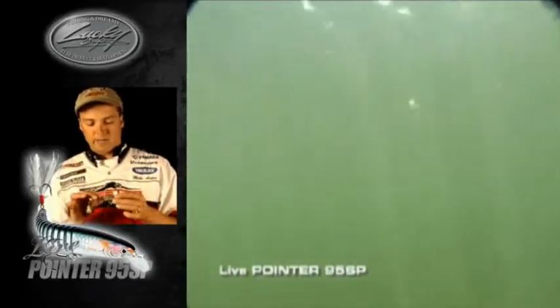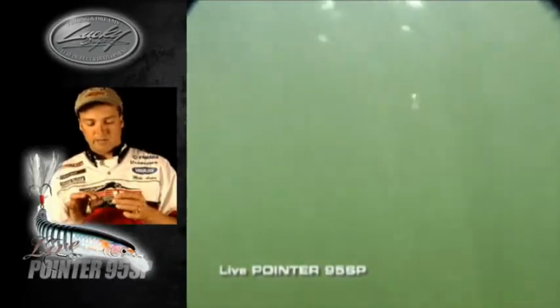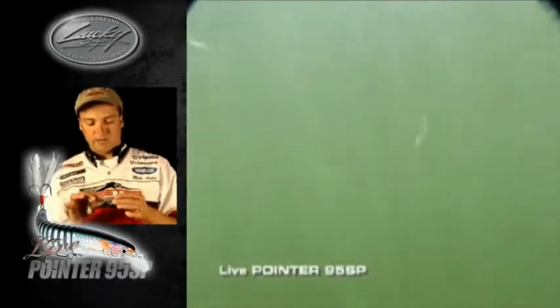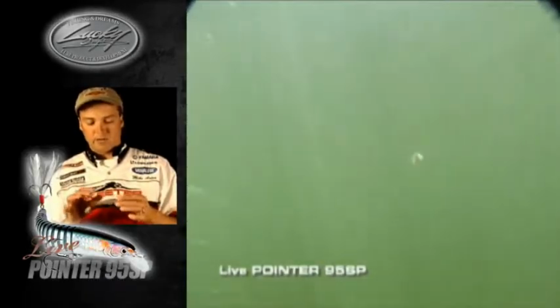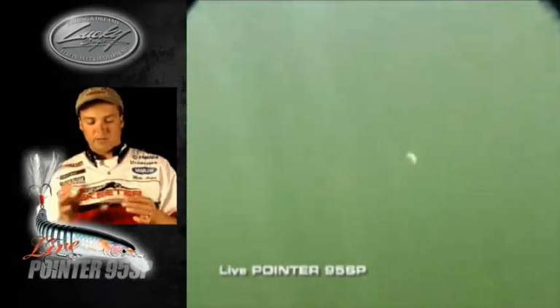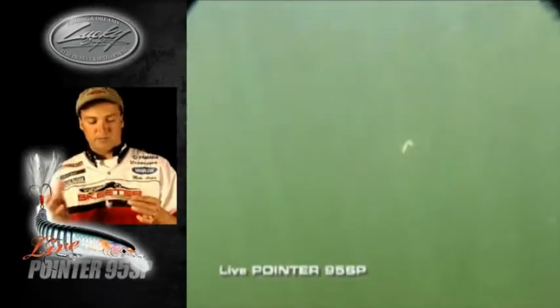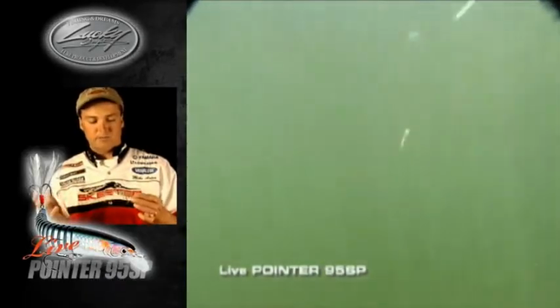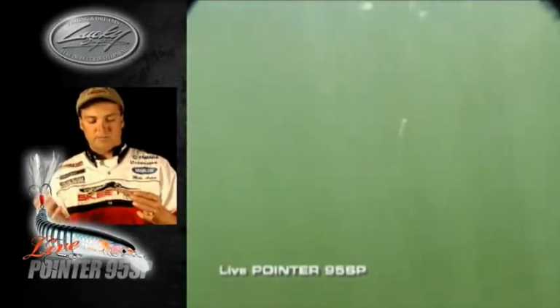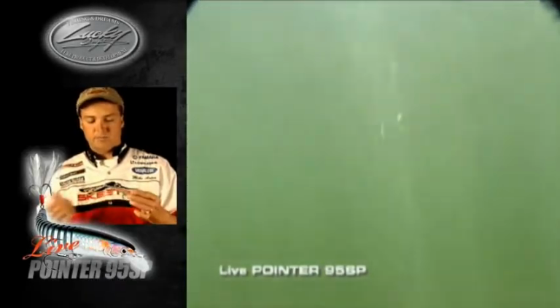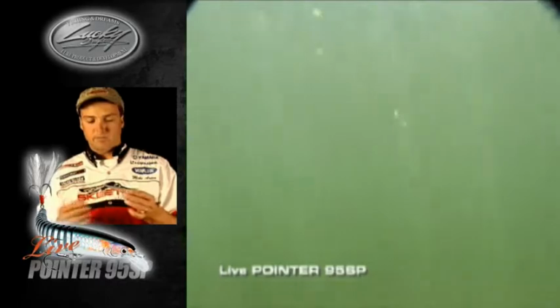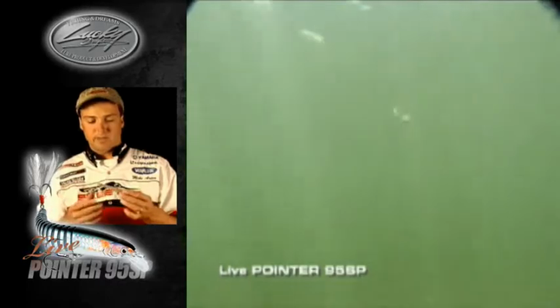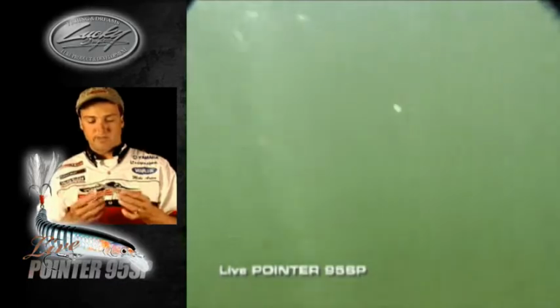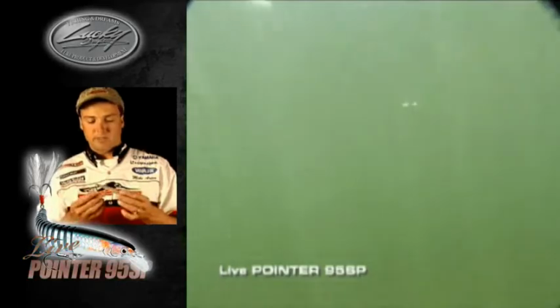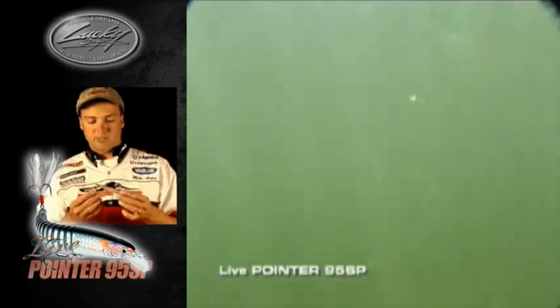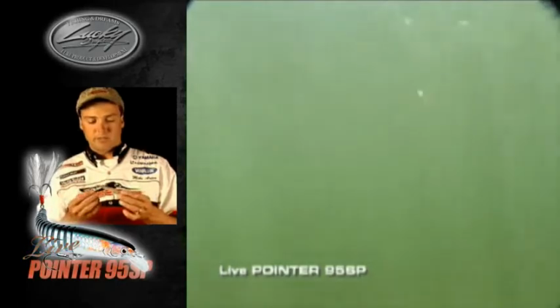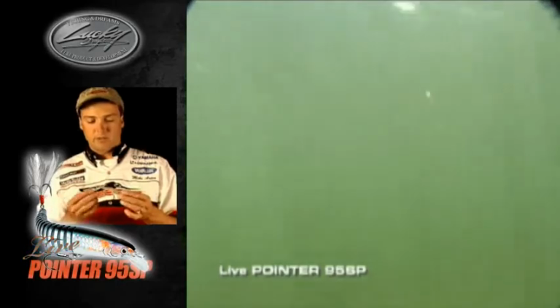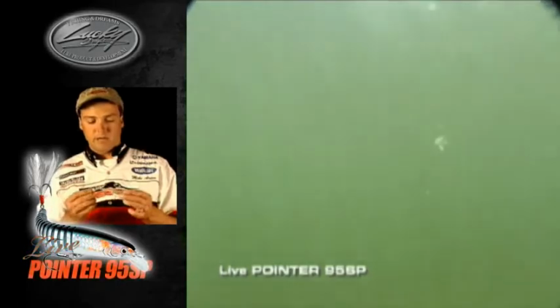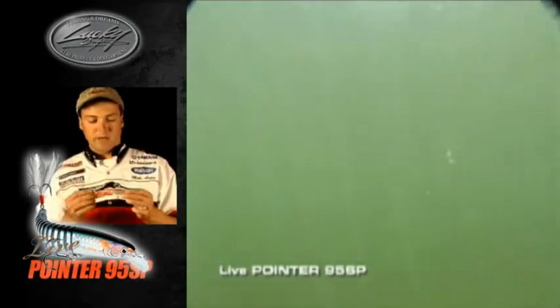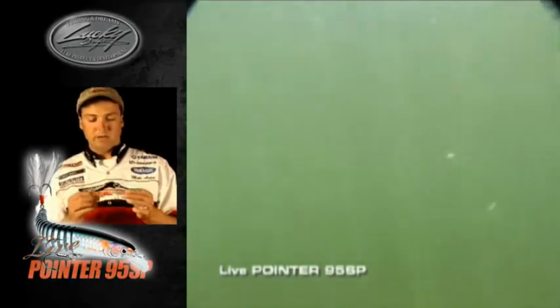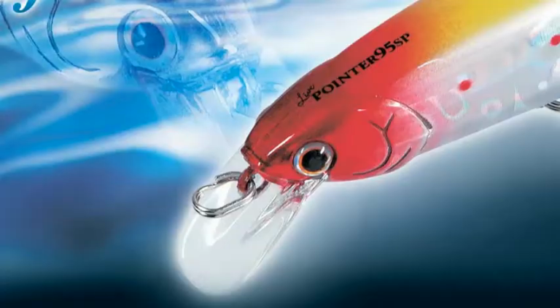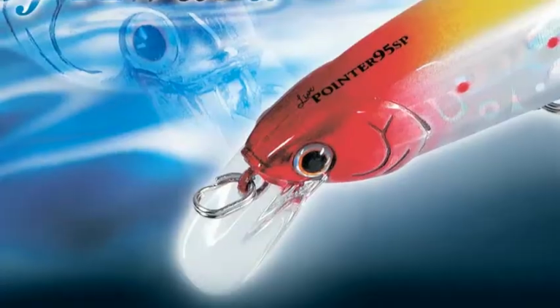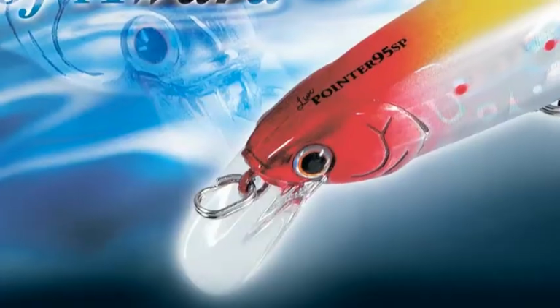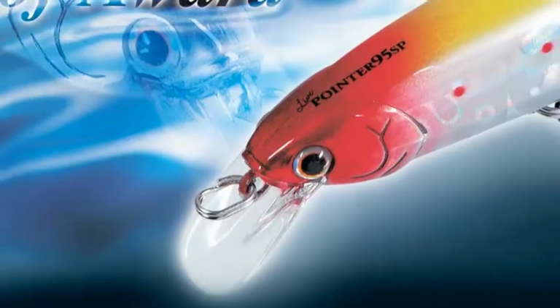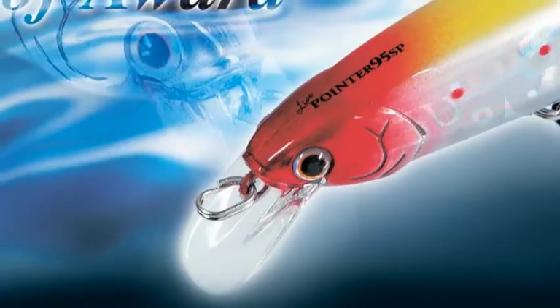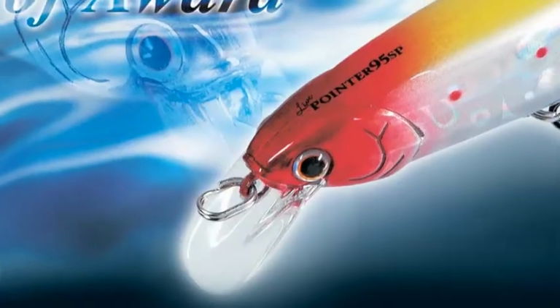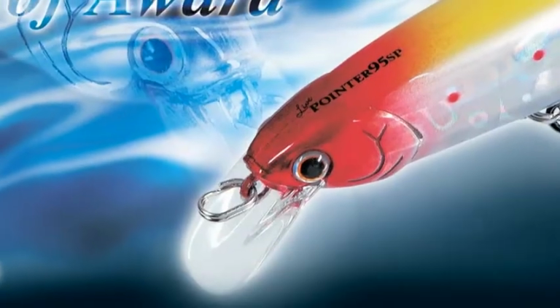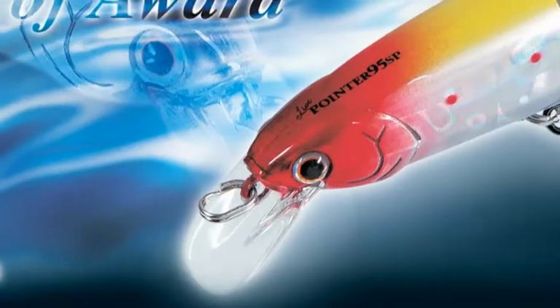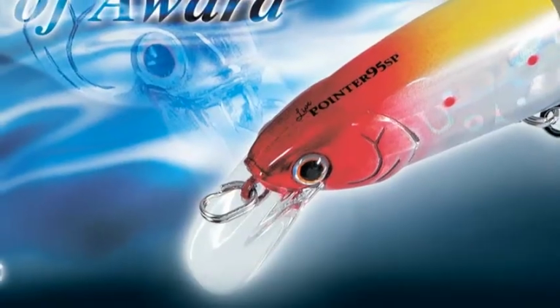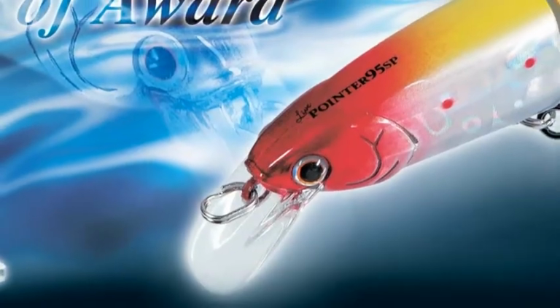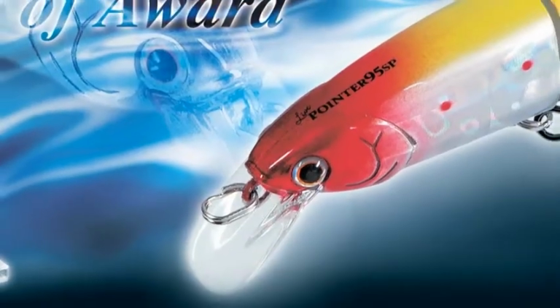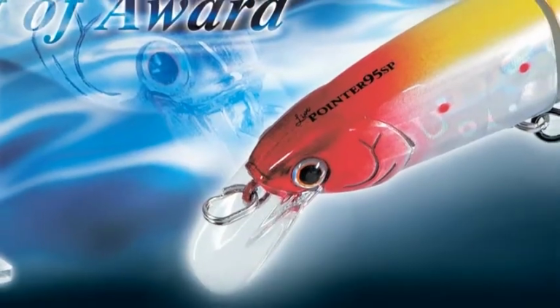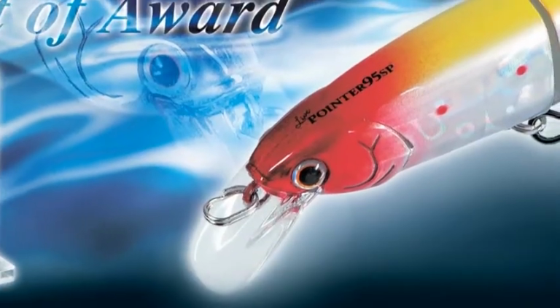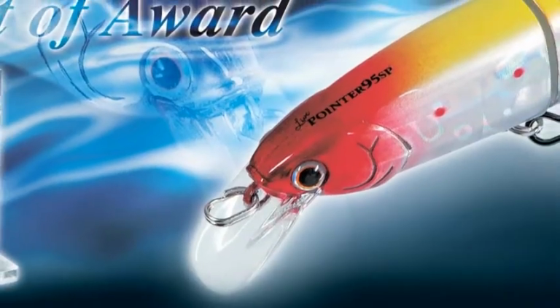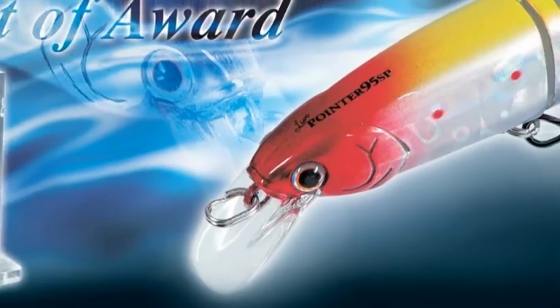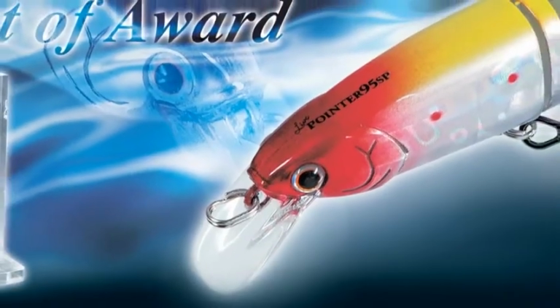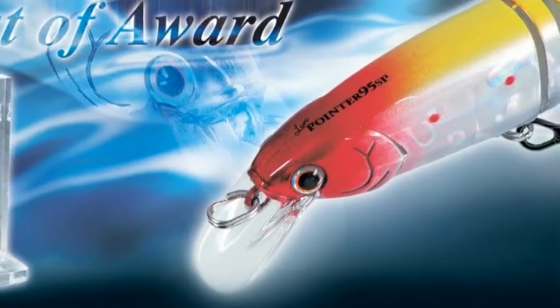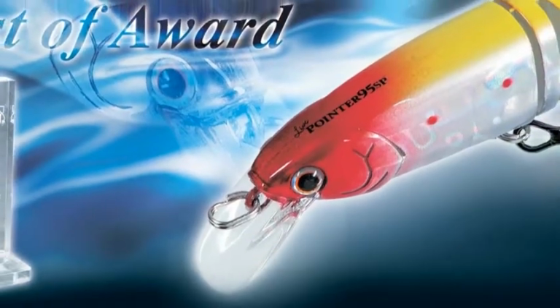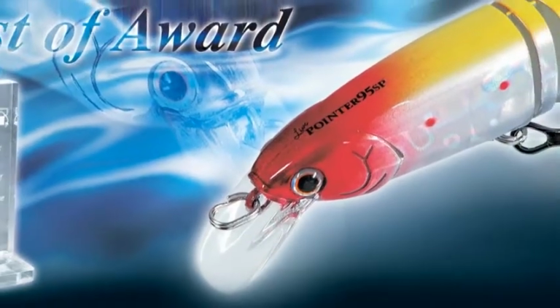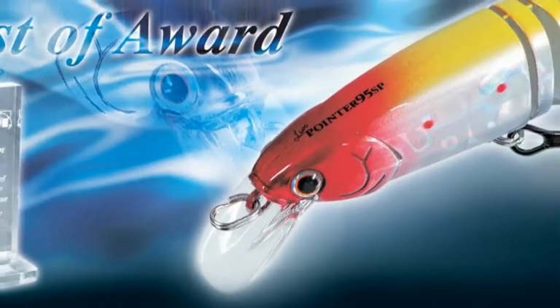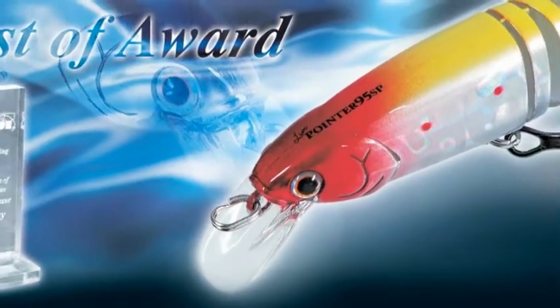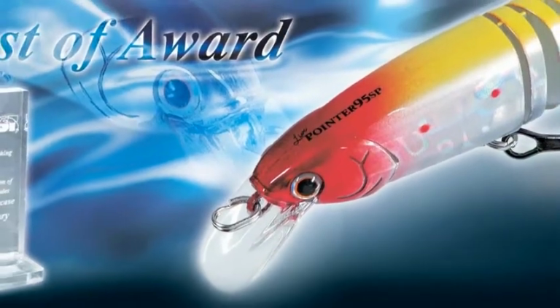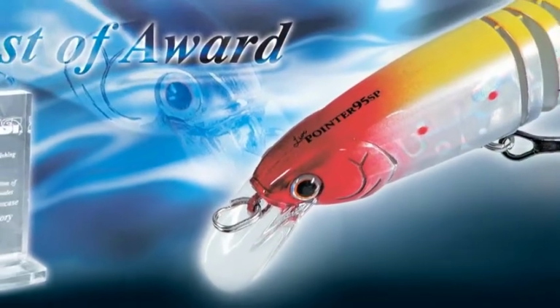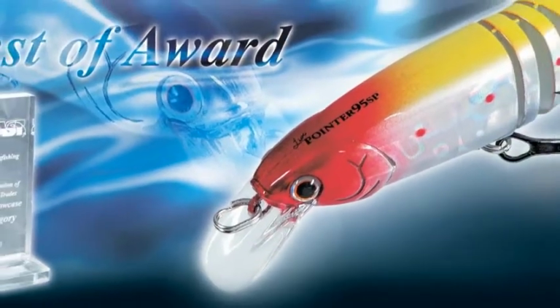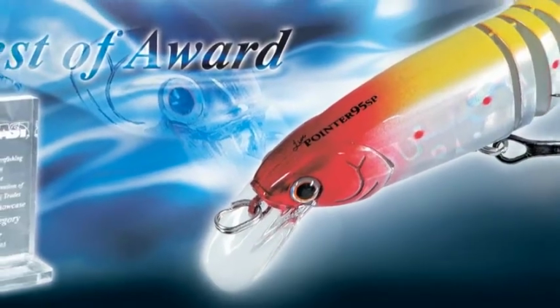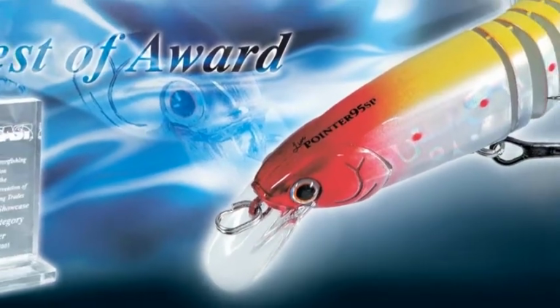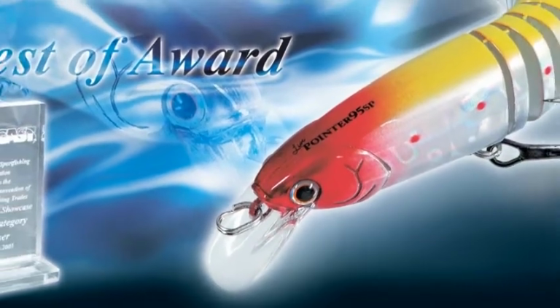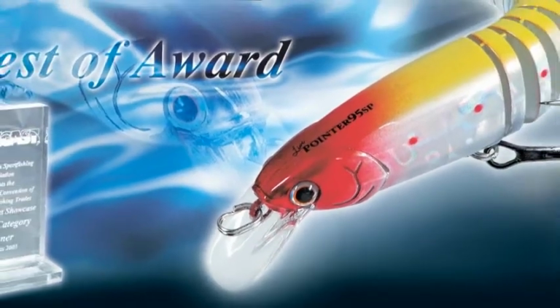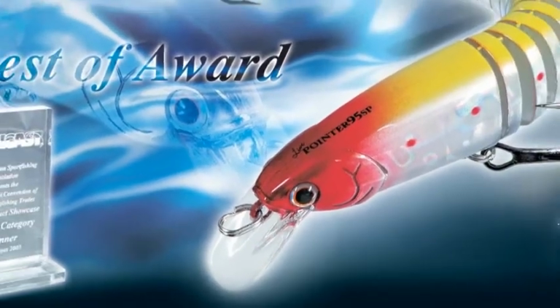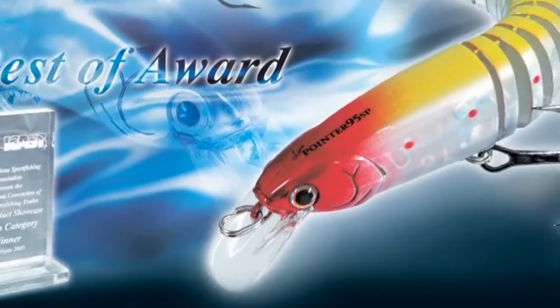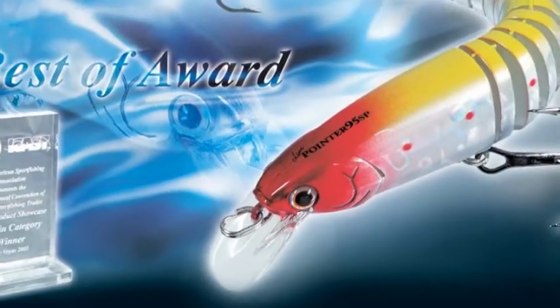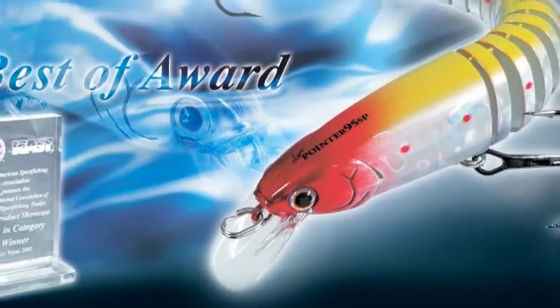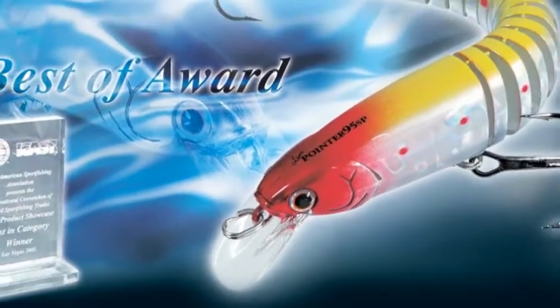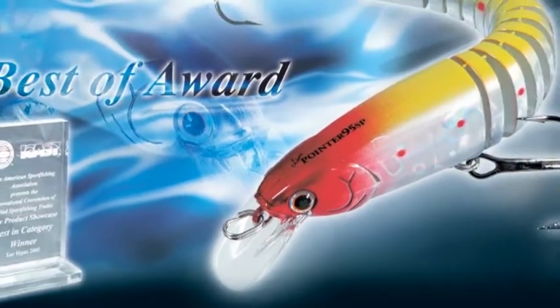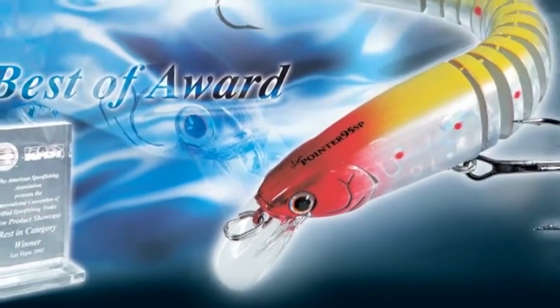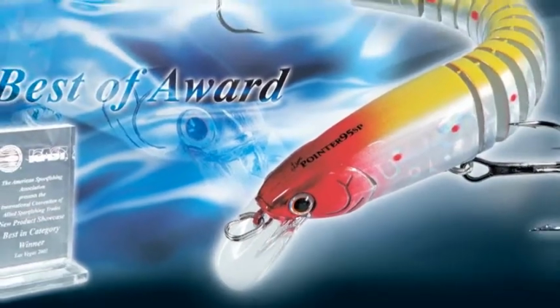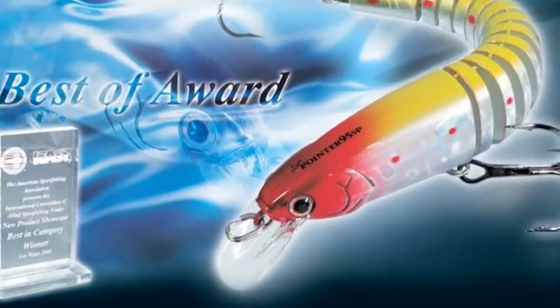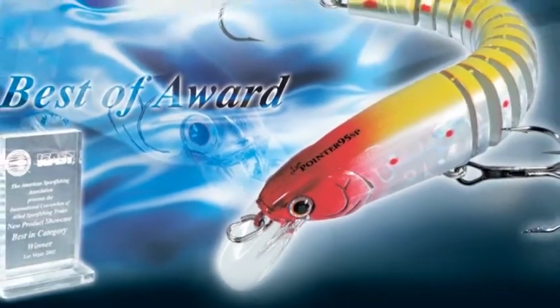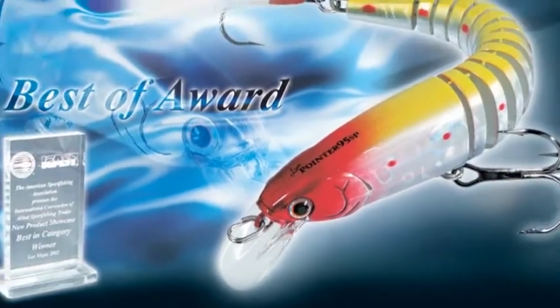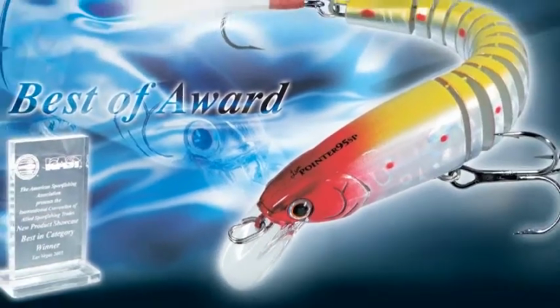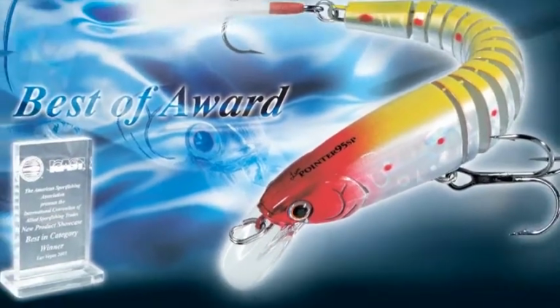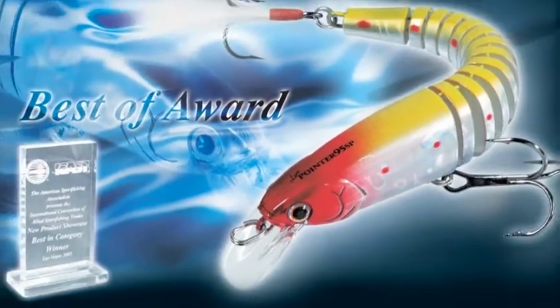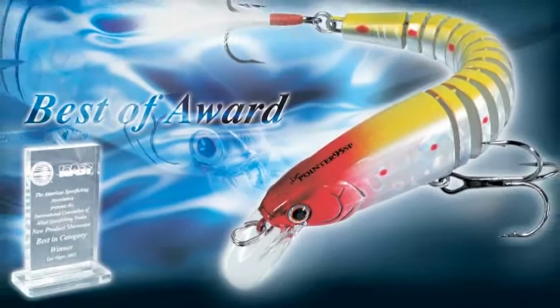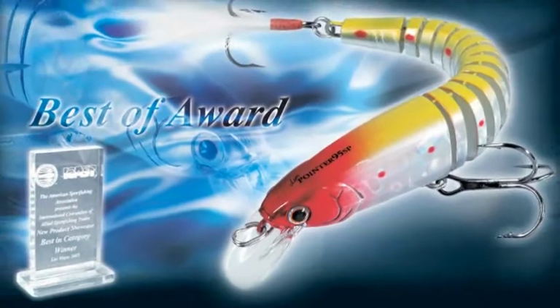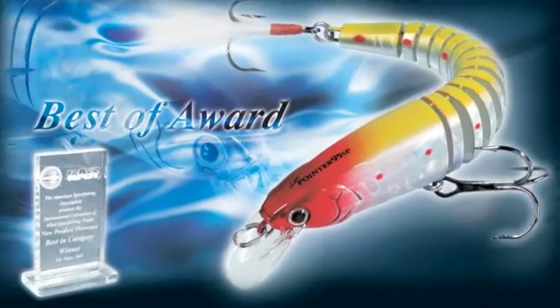They've just outdone themselves as far as re-engineering and building a better jerkbait.